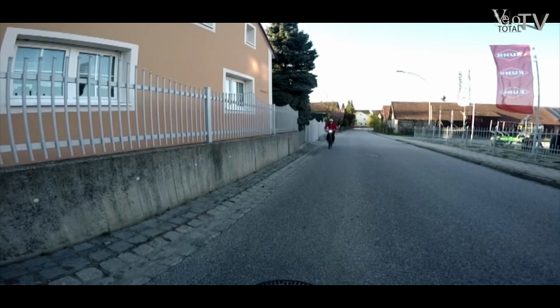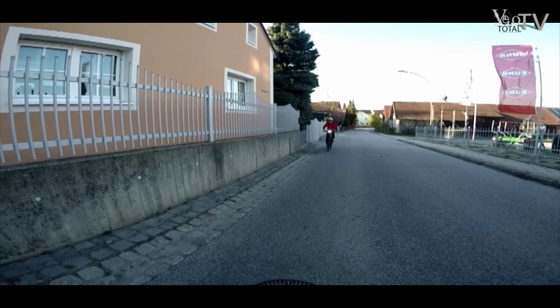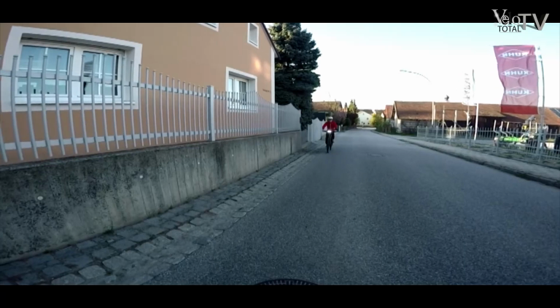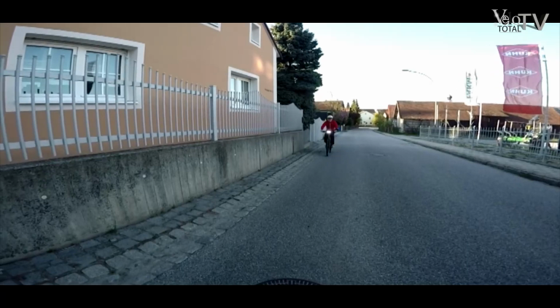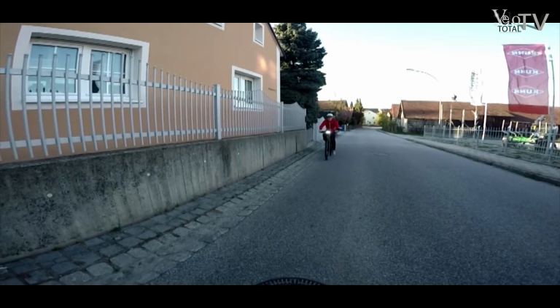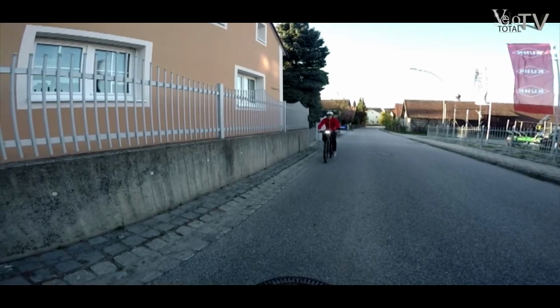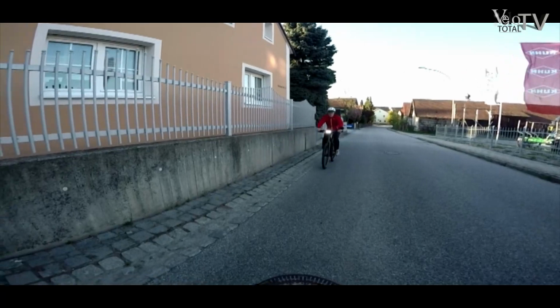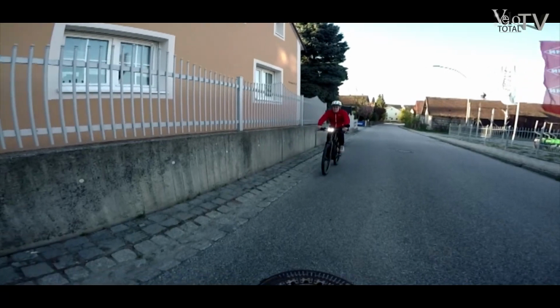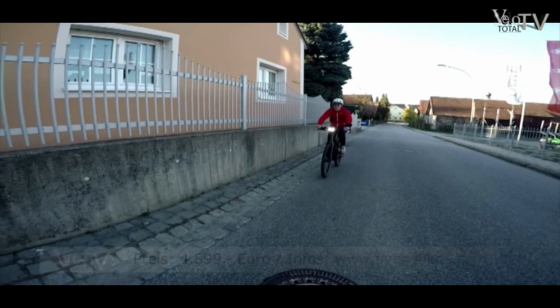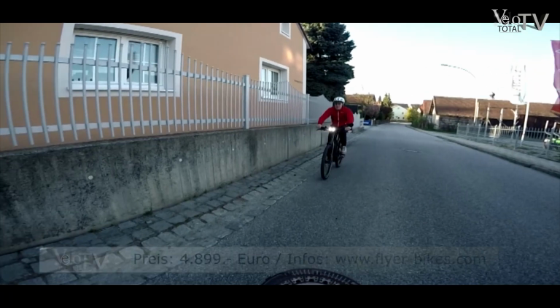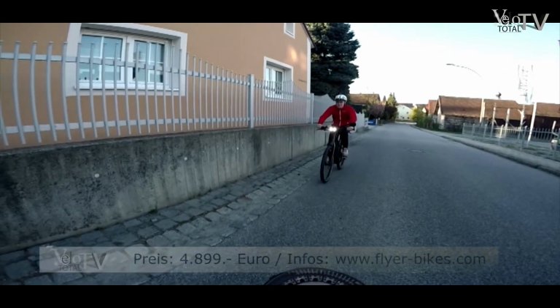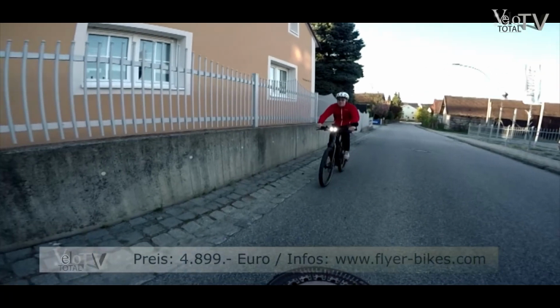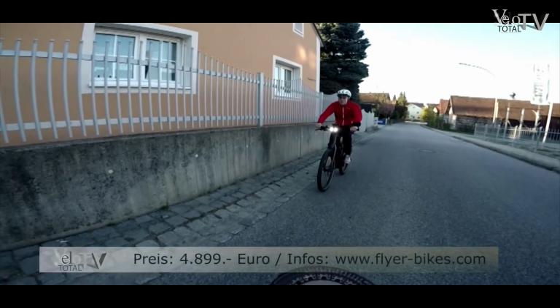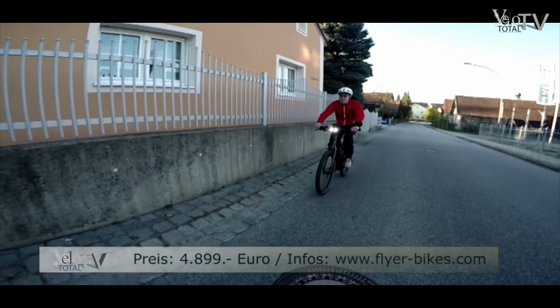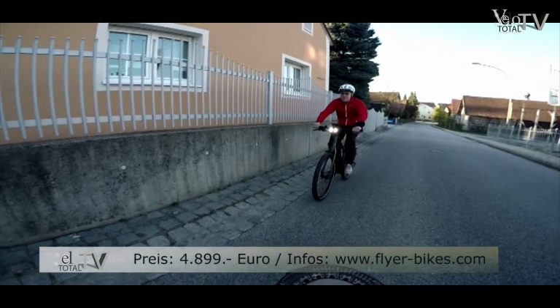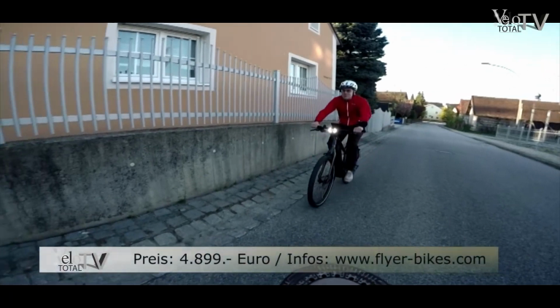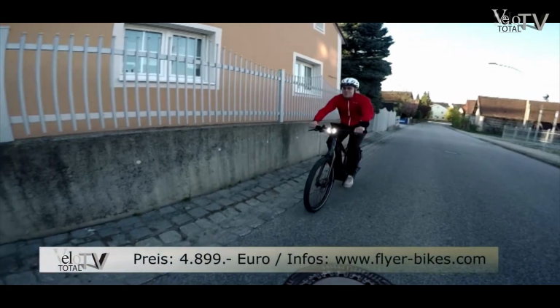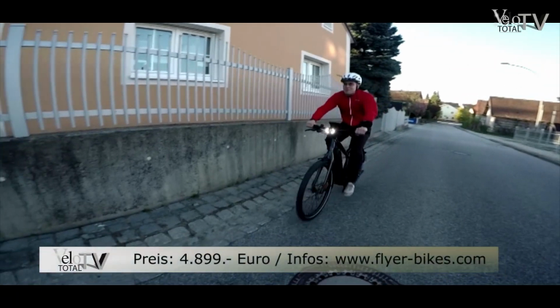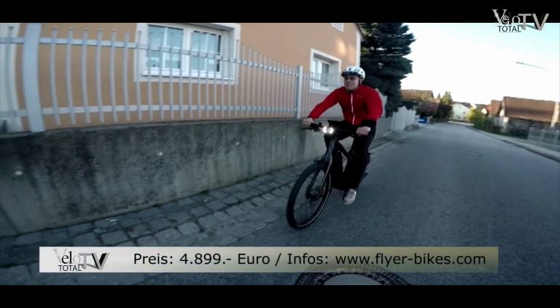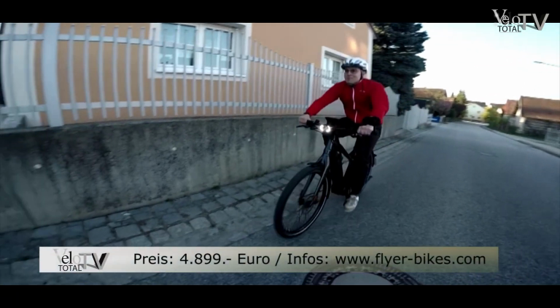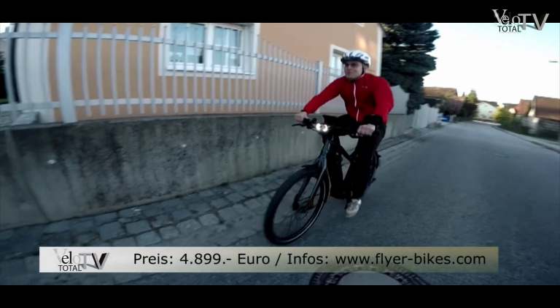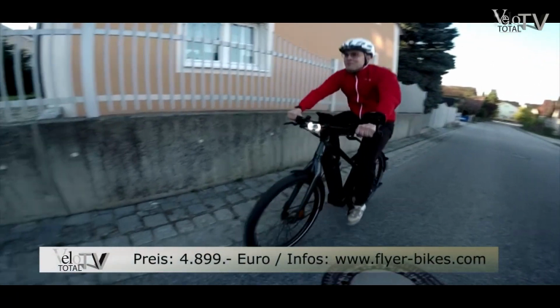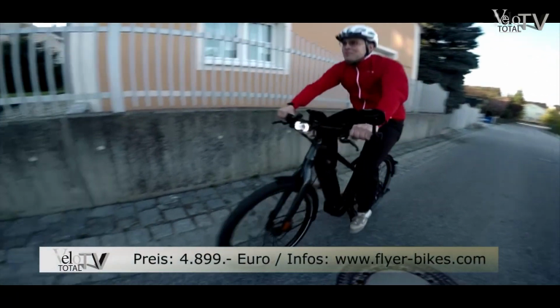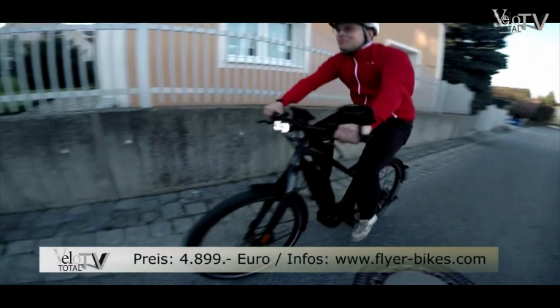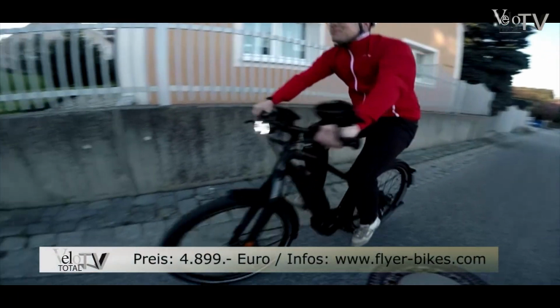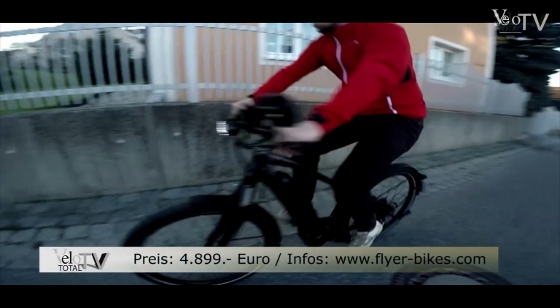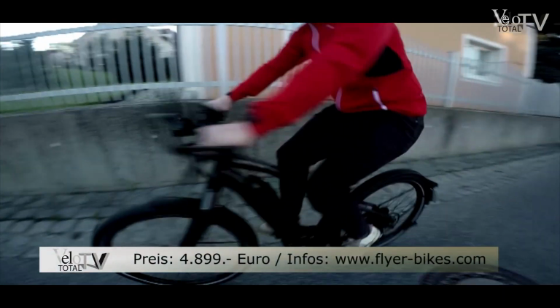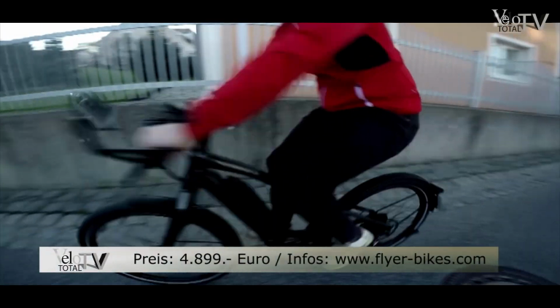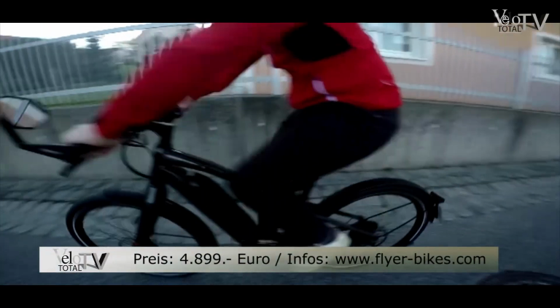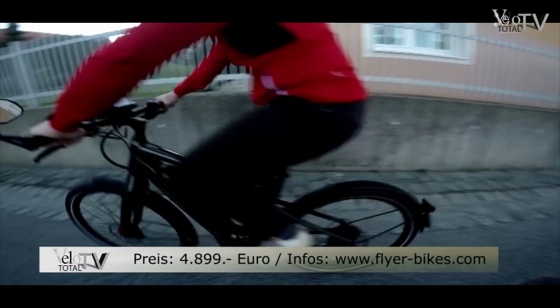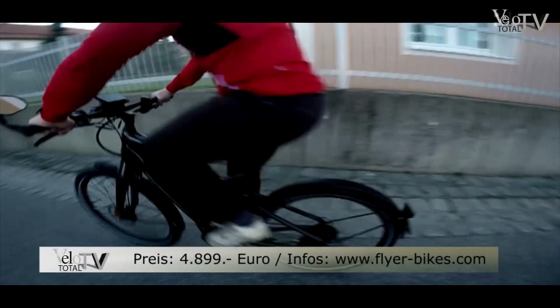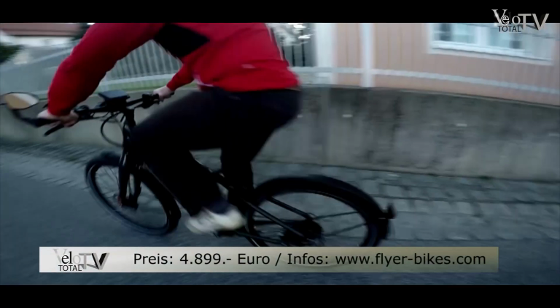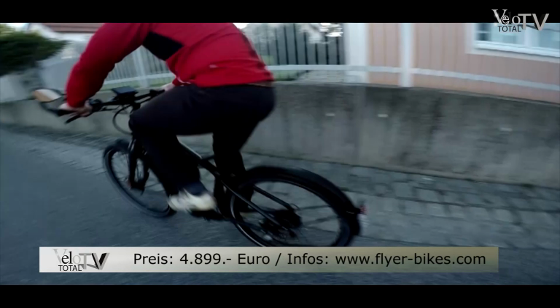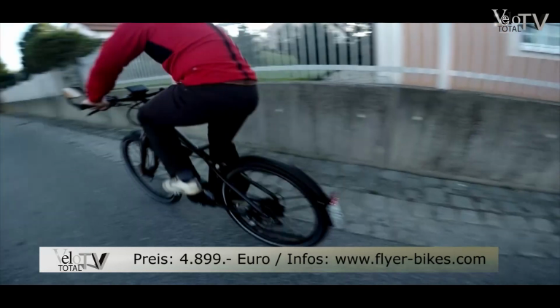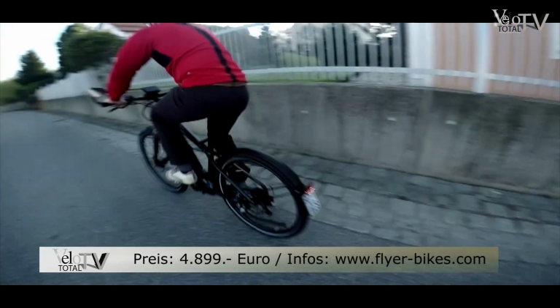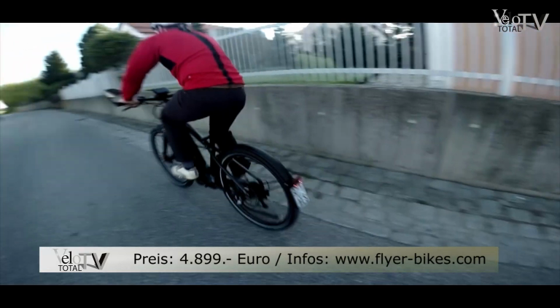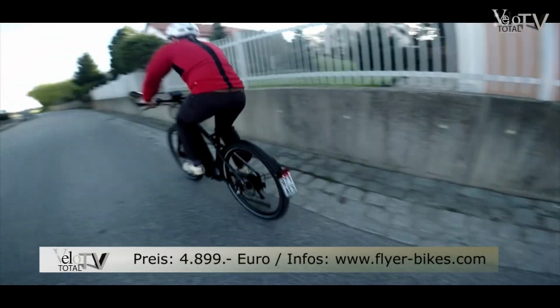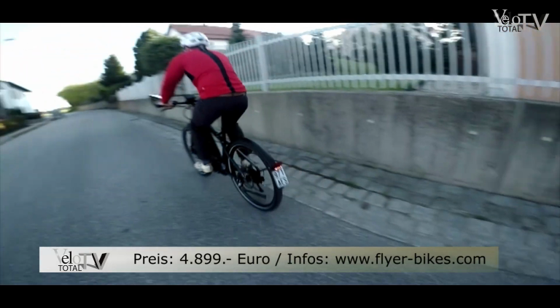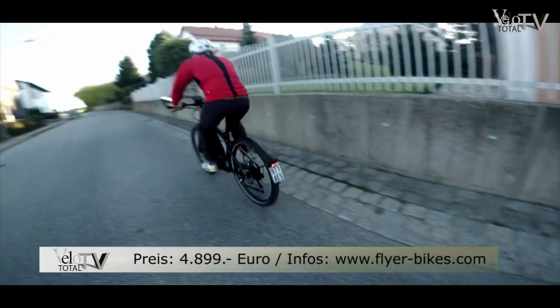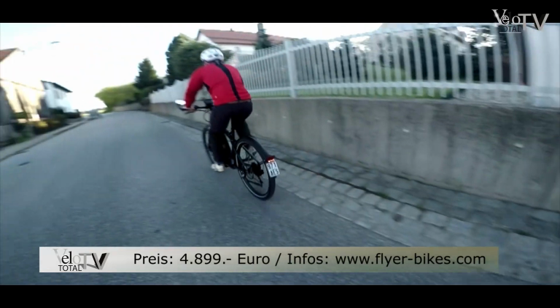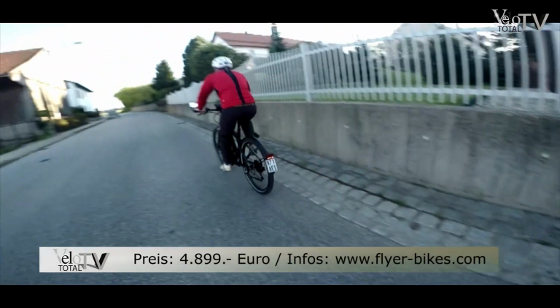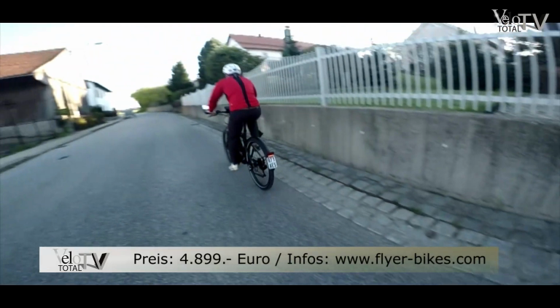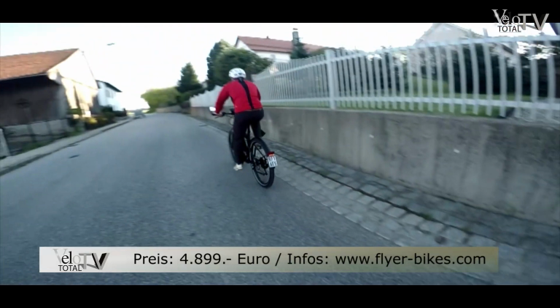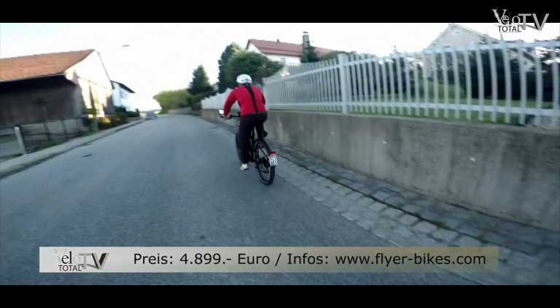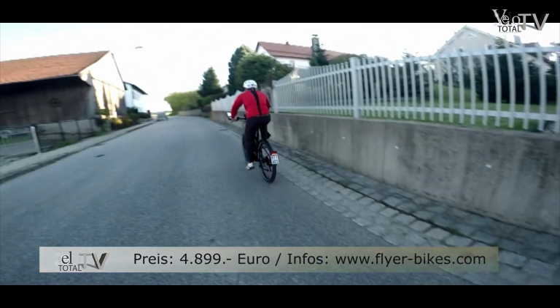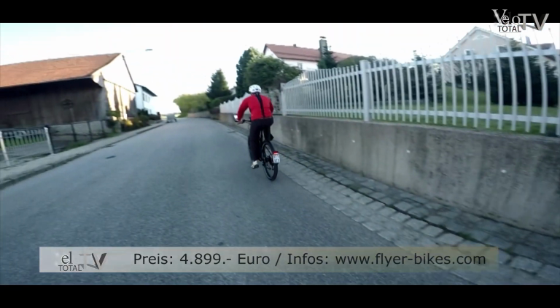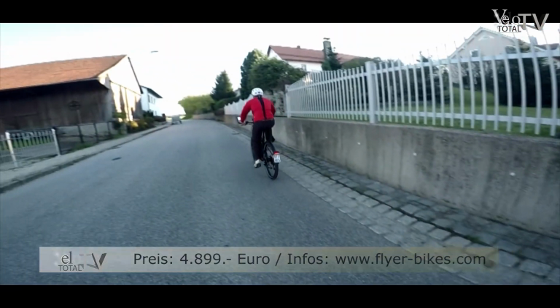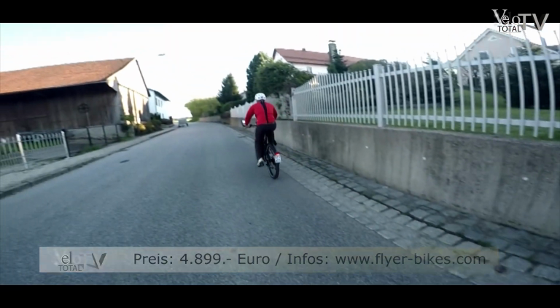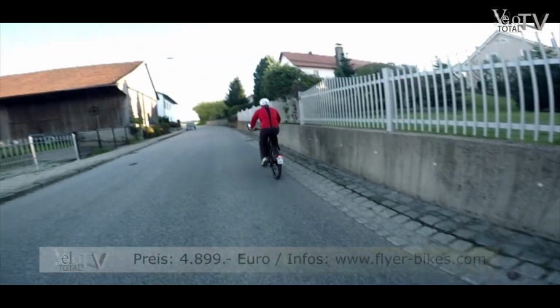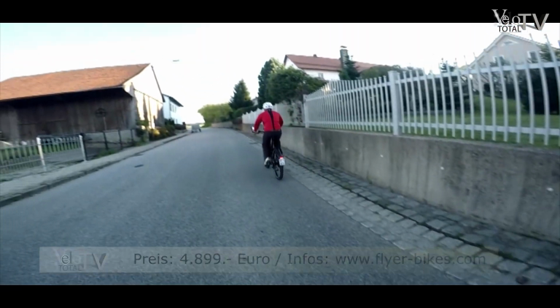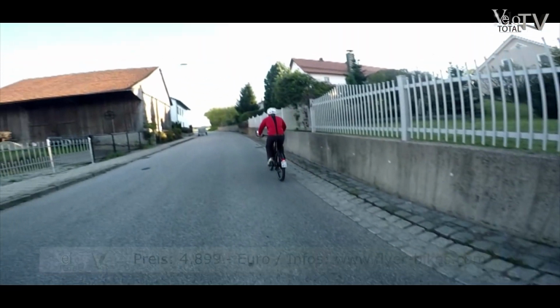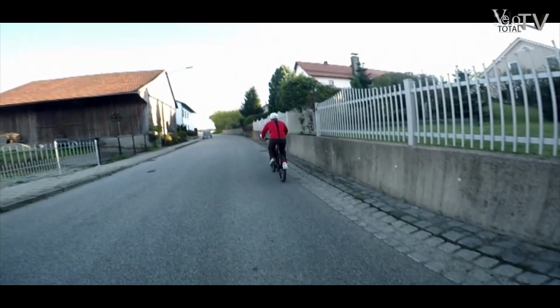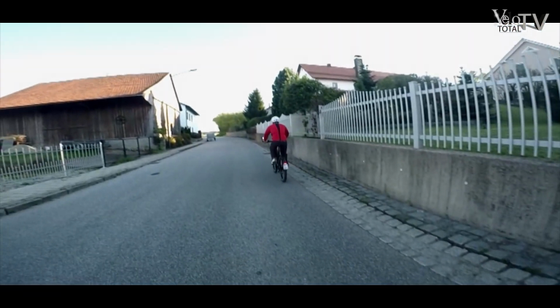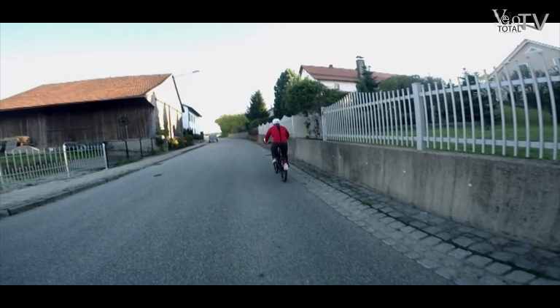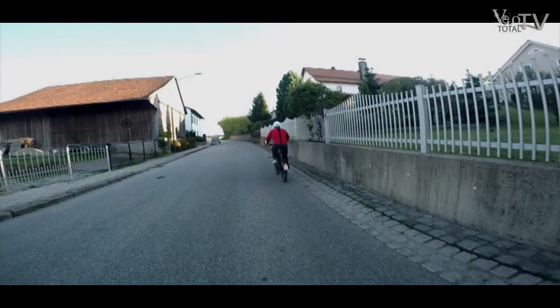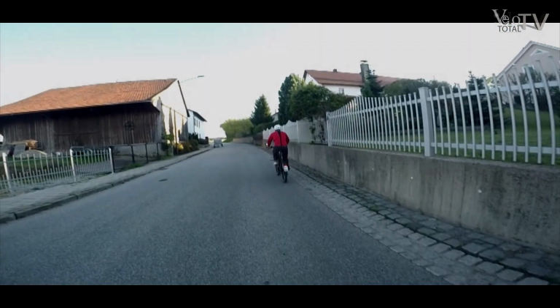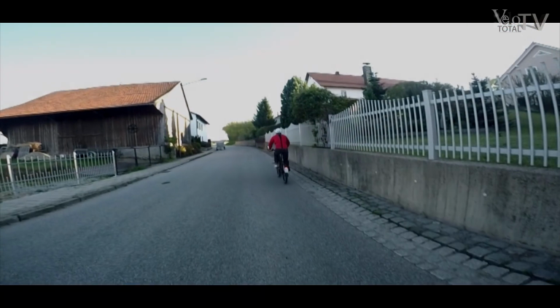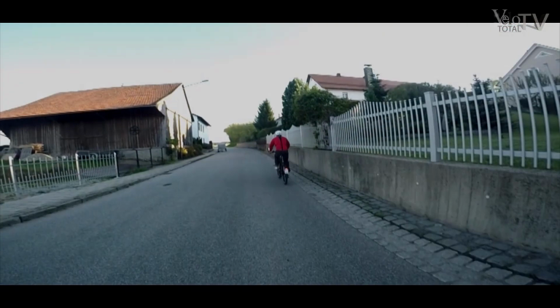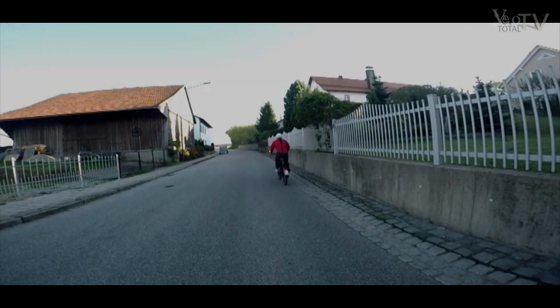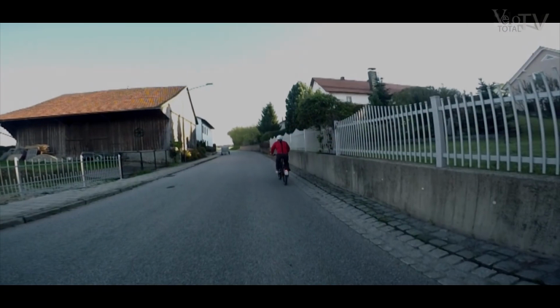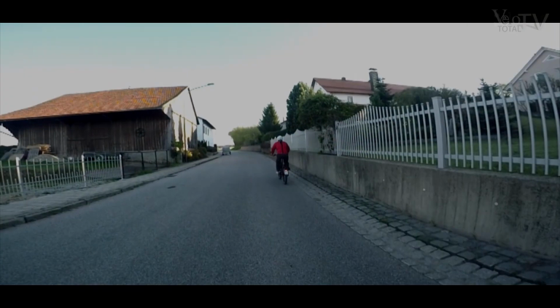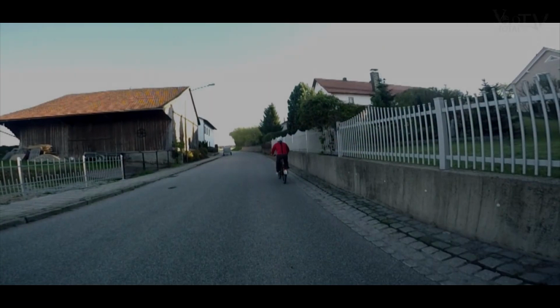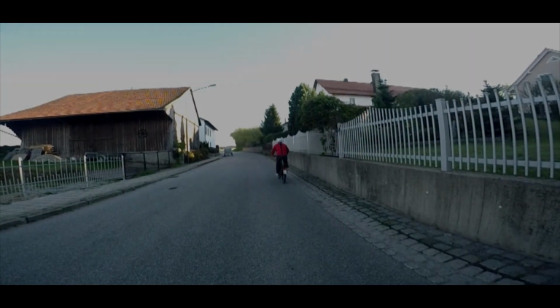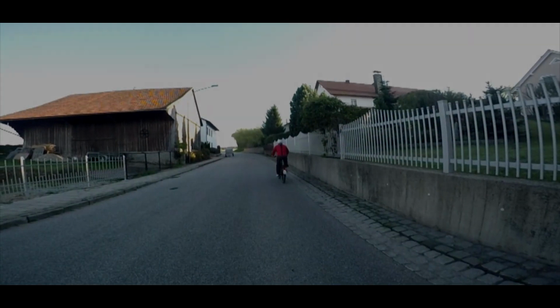Fazit: Flyer schickt sich an, mit der neuen U-Serie die Stadt zu erobern, und hat viel Innovation im Gepäck.